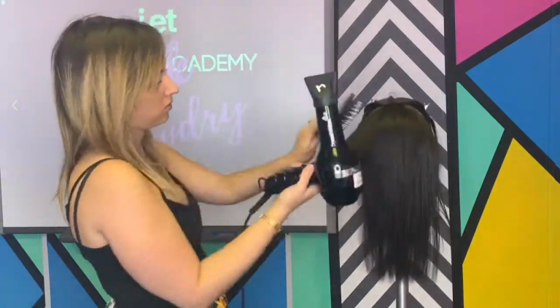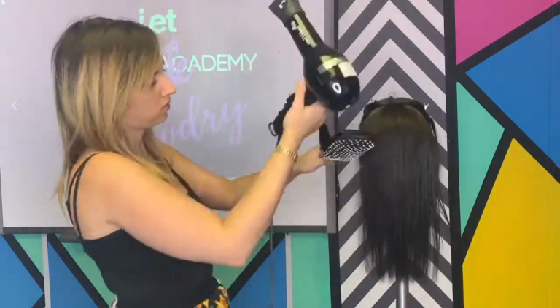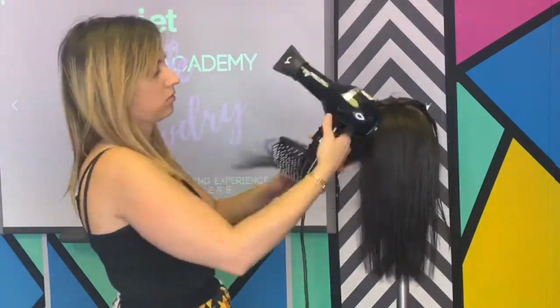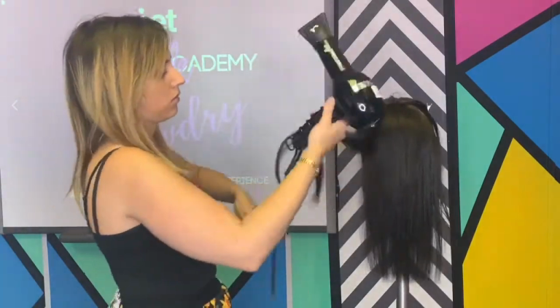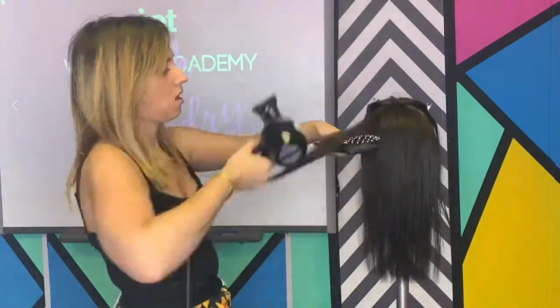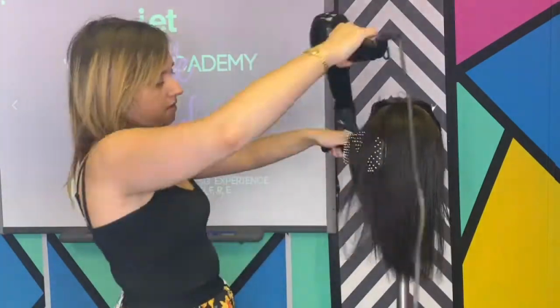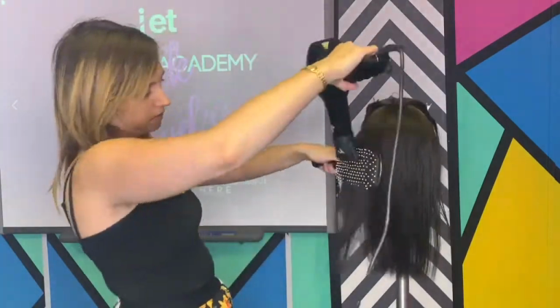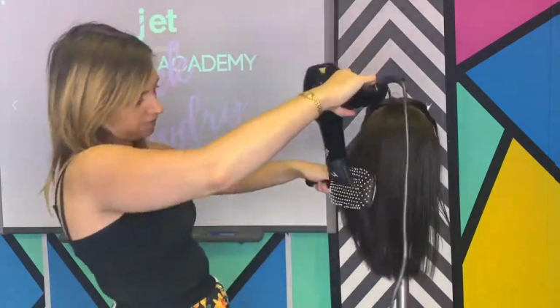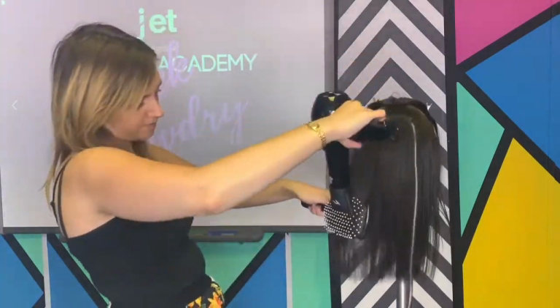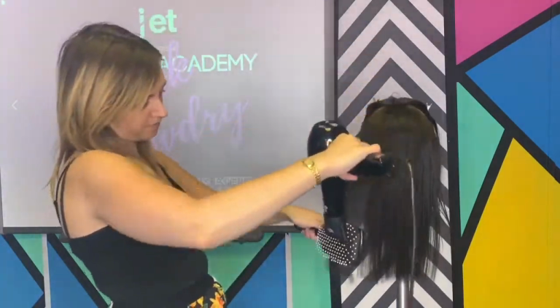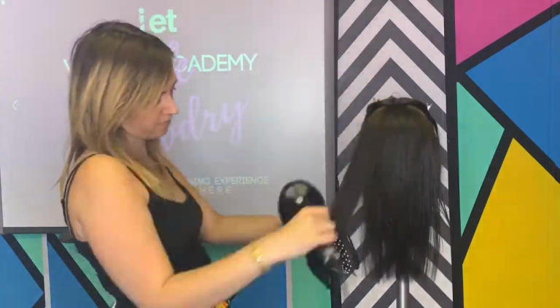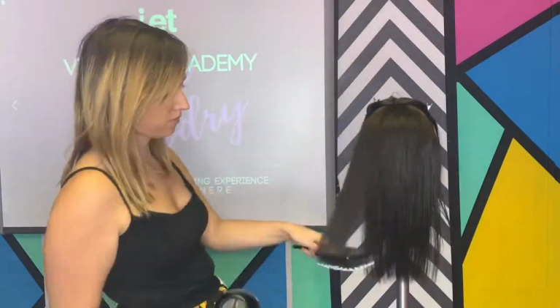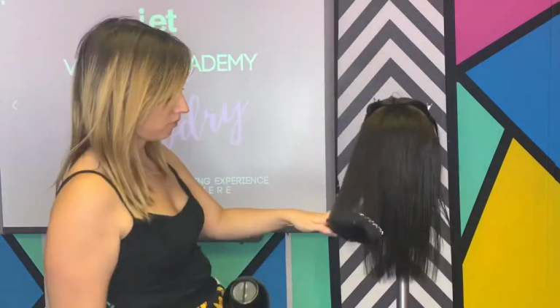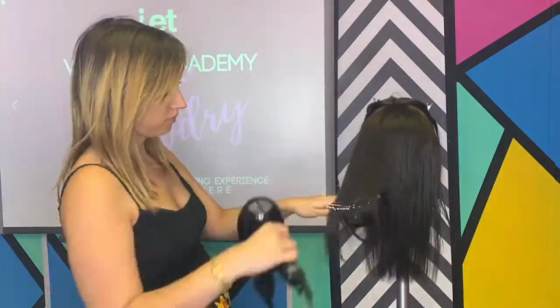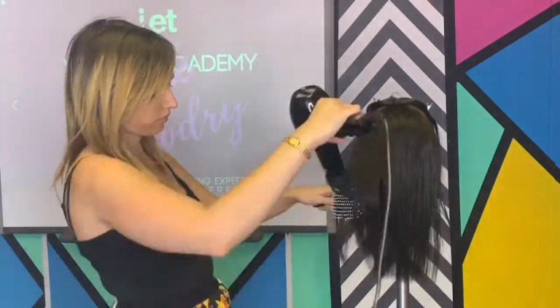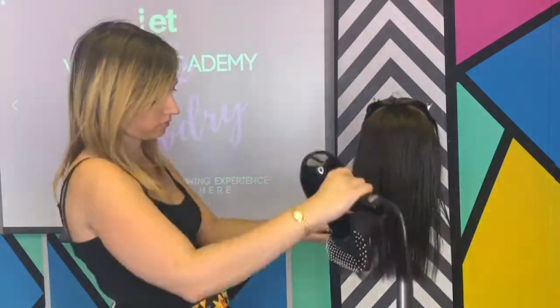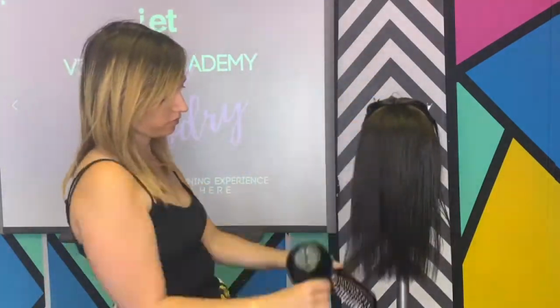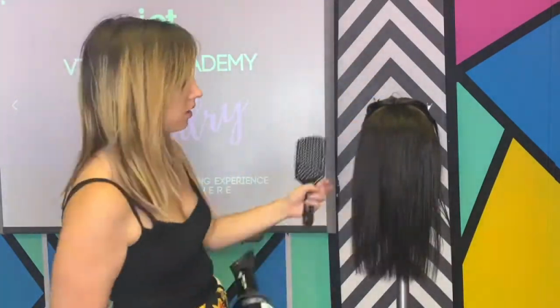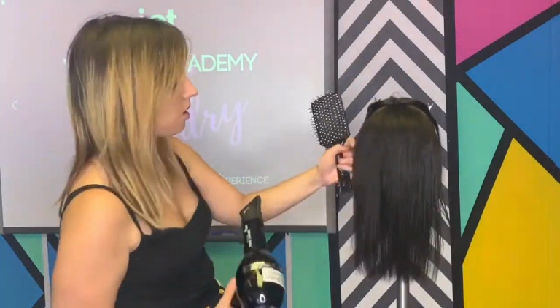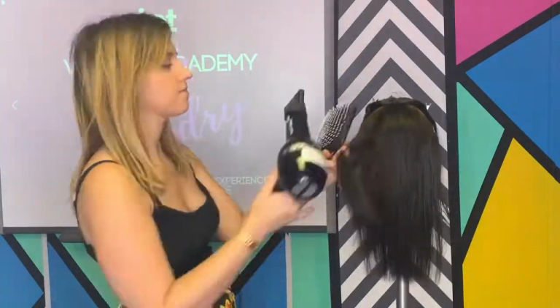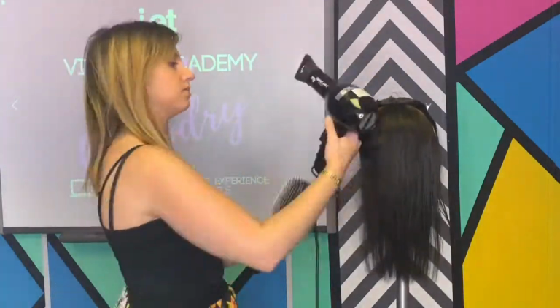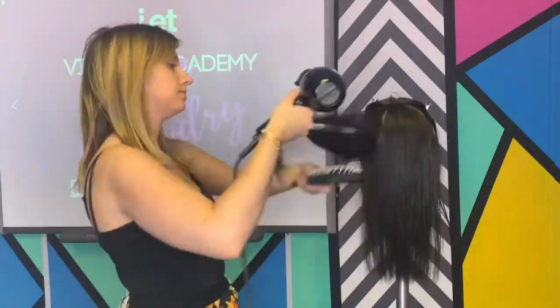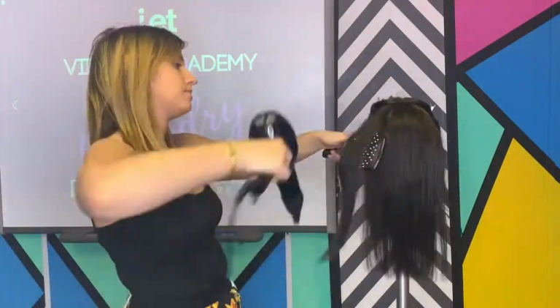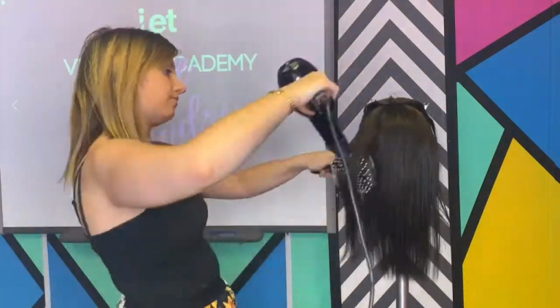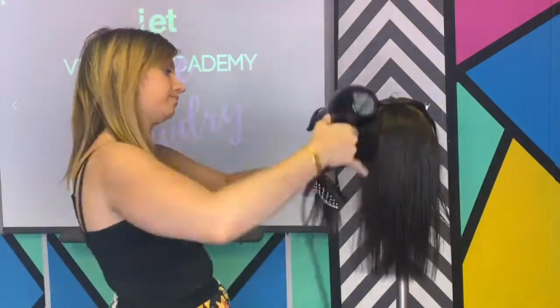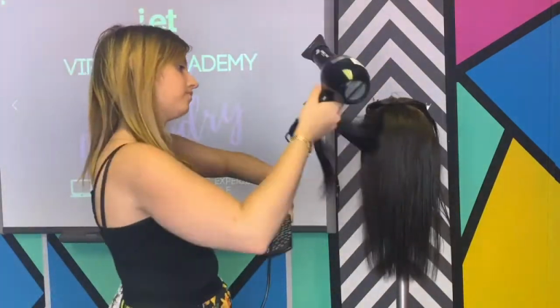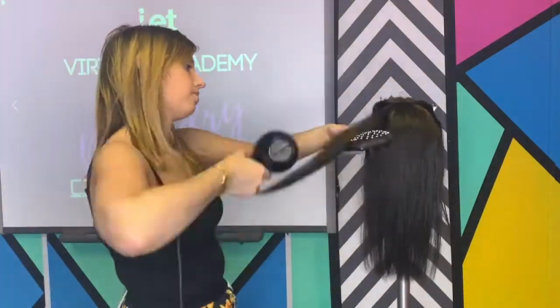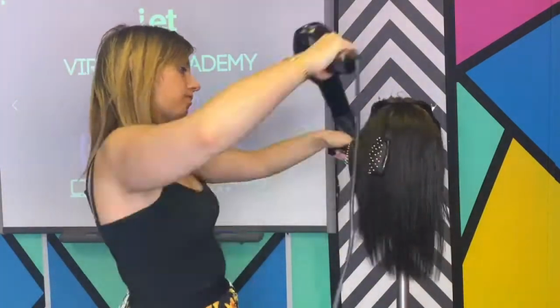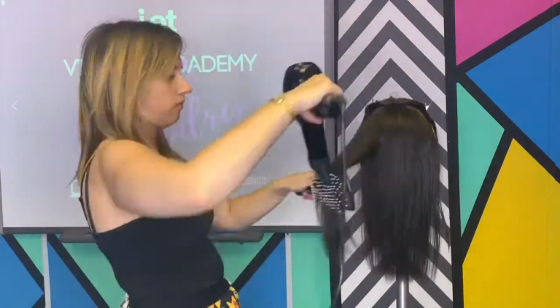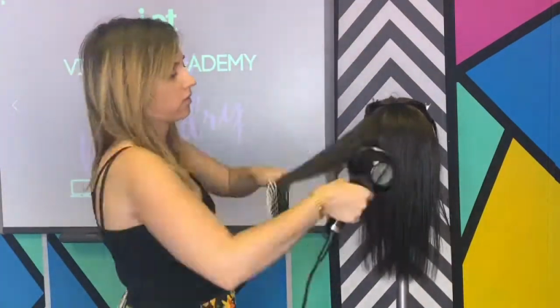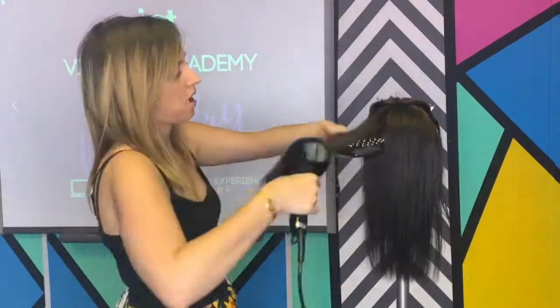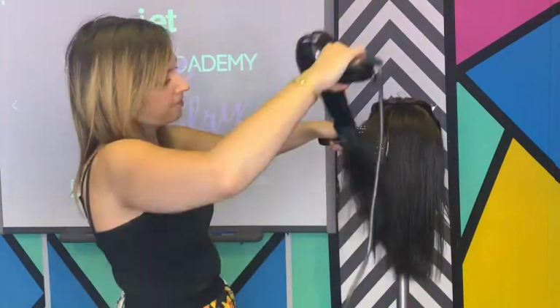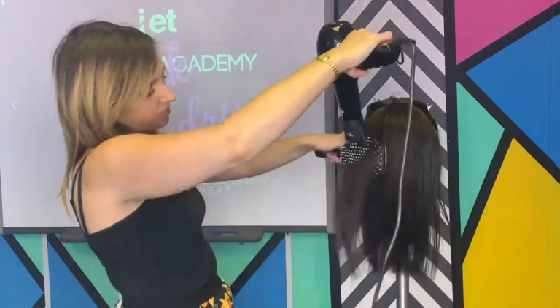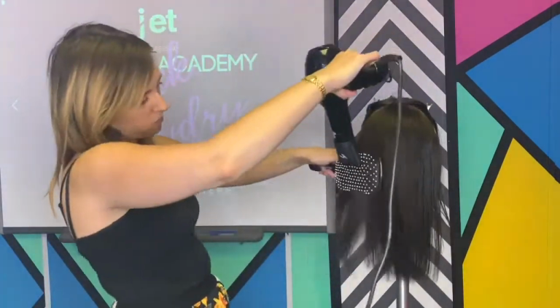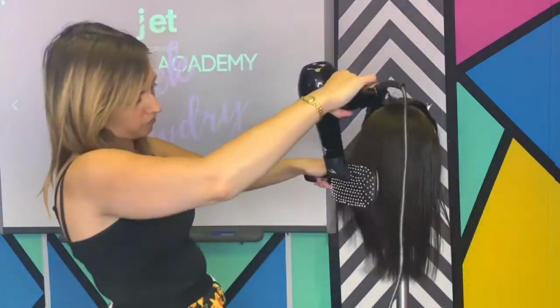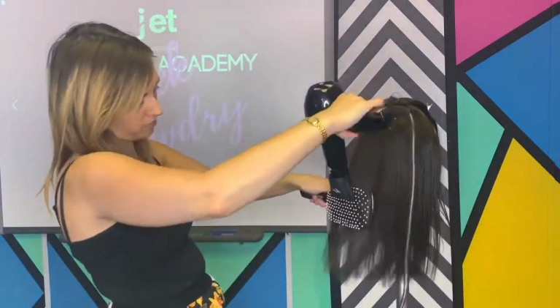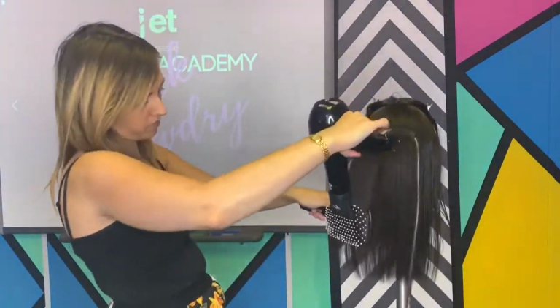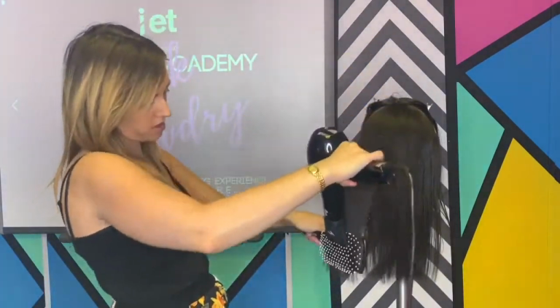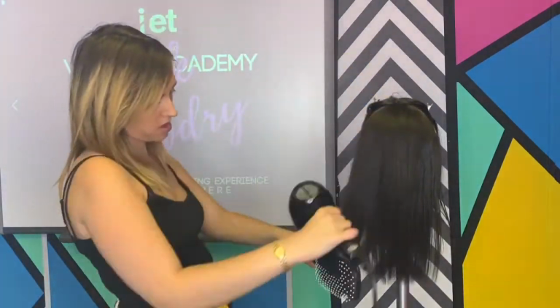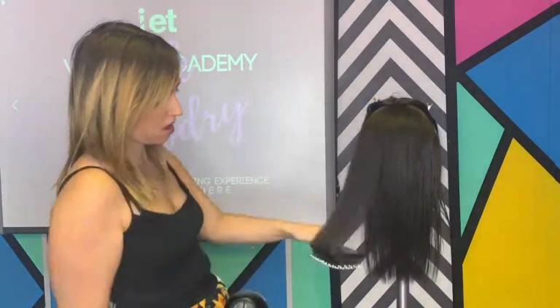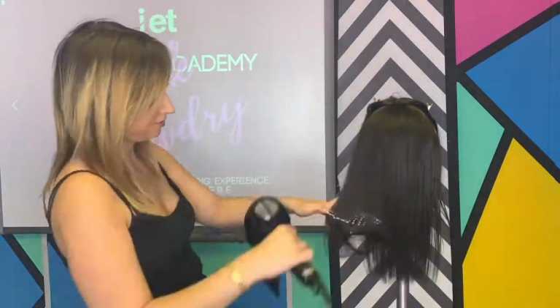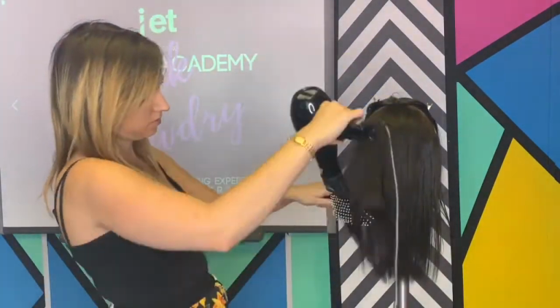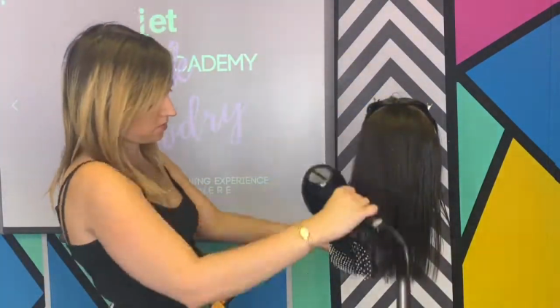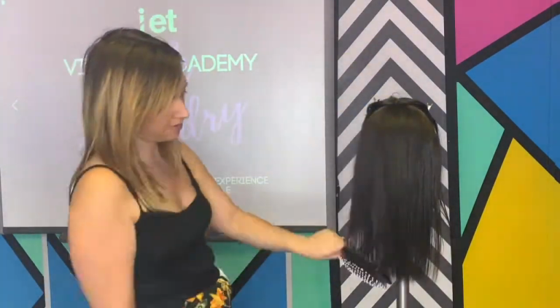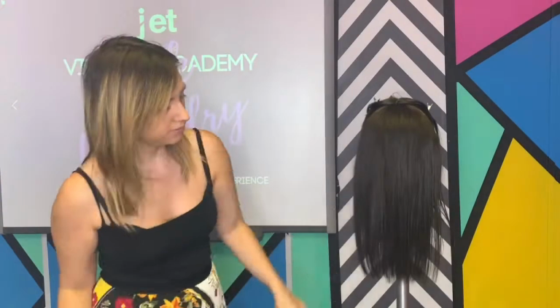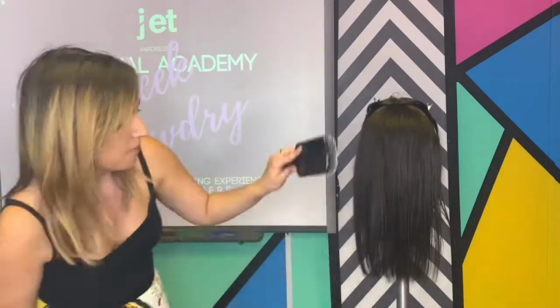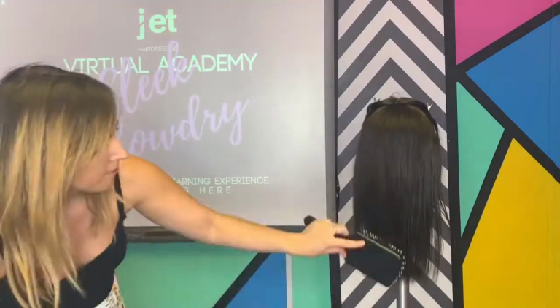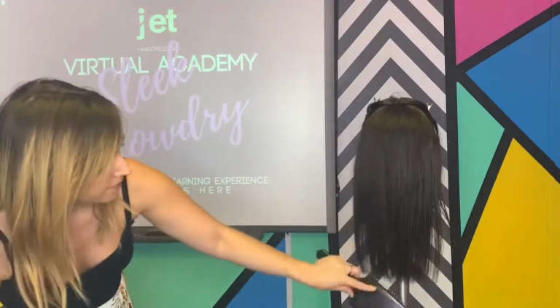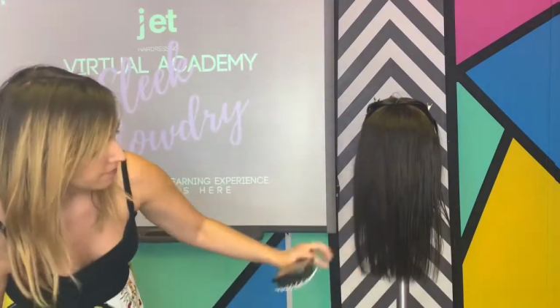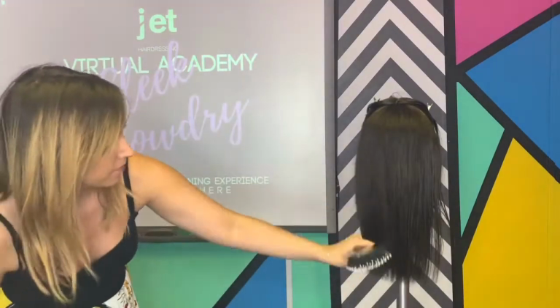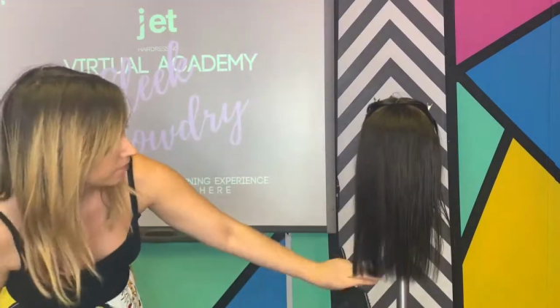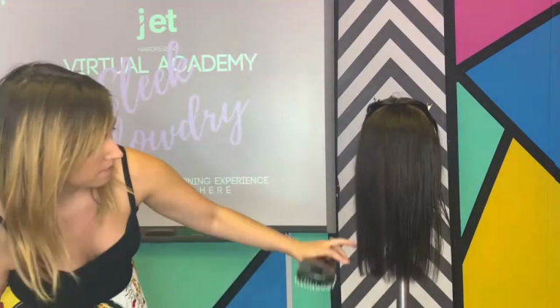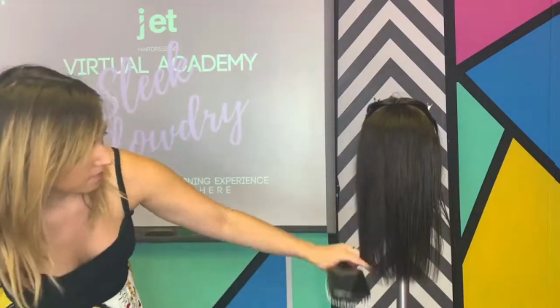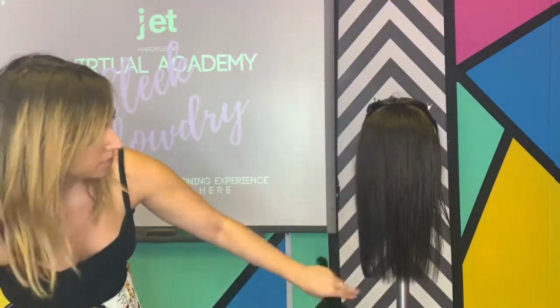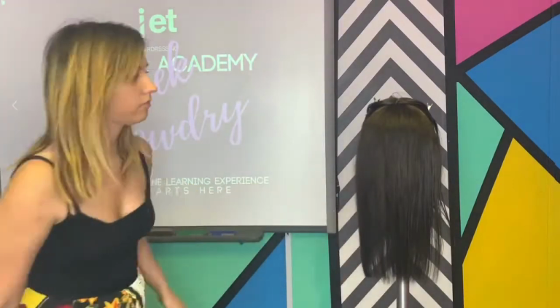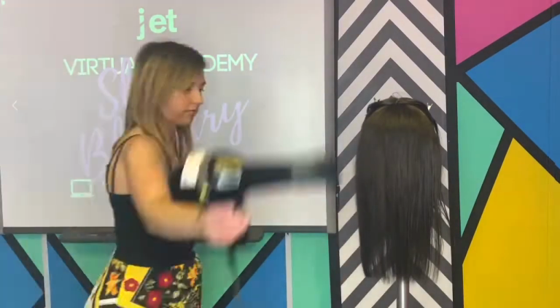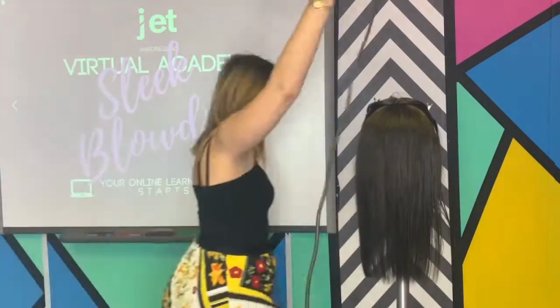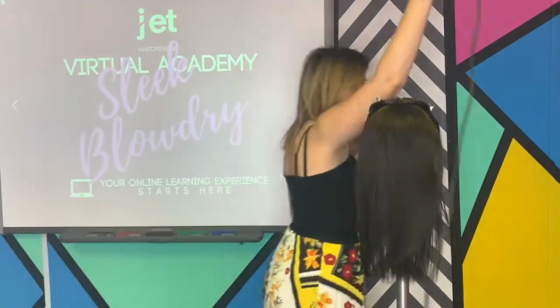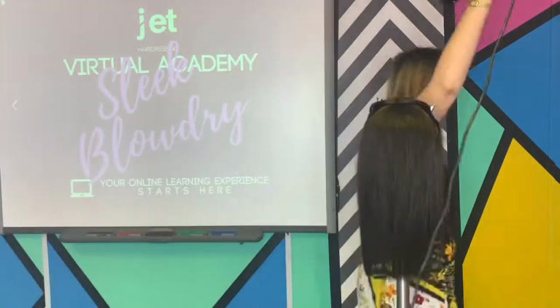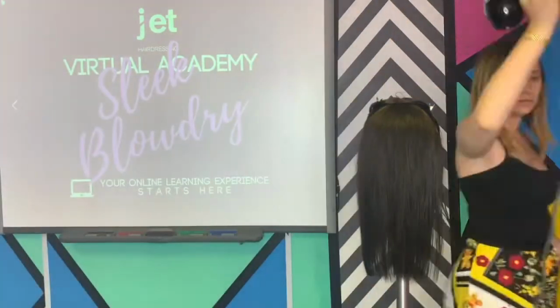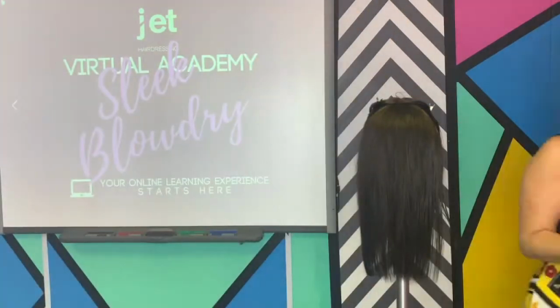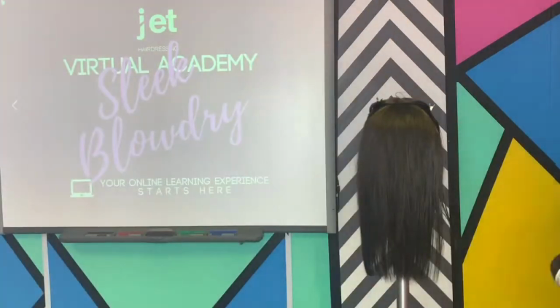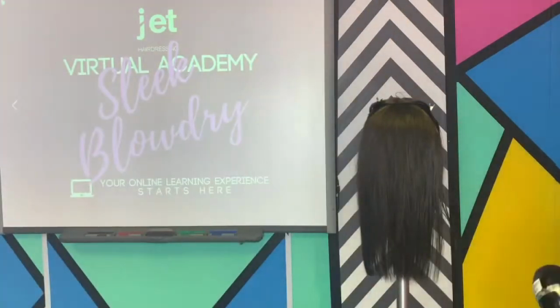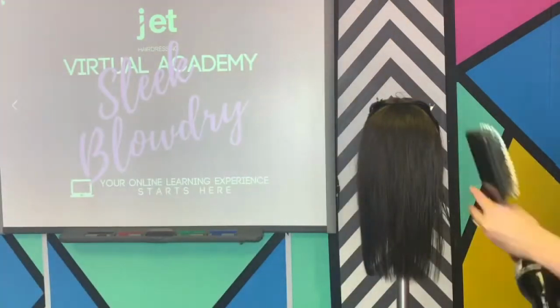Towards the ends, curve your flat brush under slightly. This will encourage the ends to sit nice and flat.